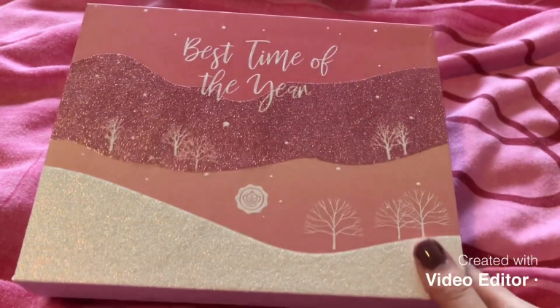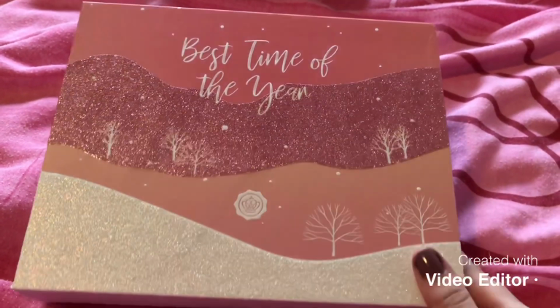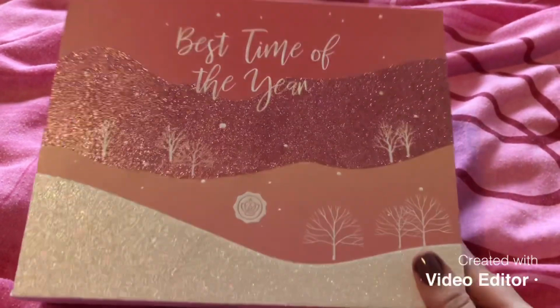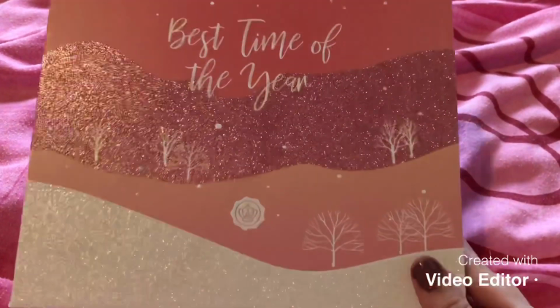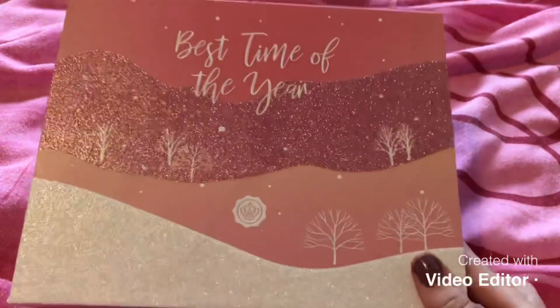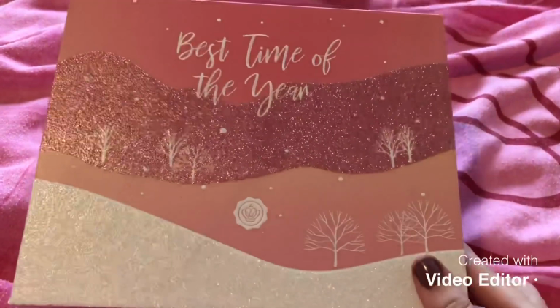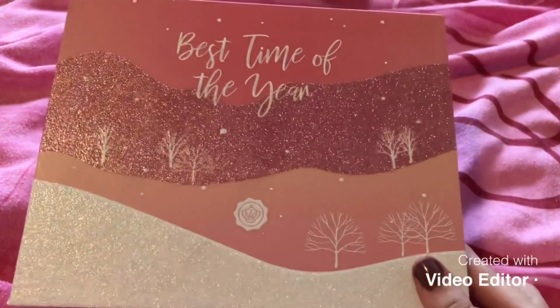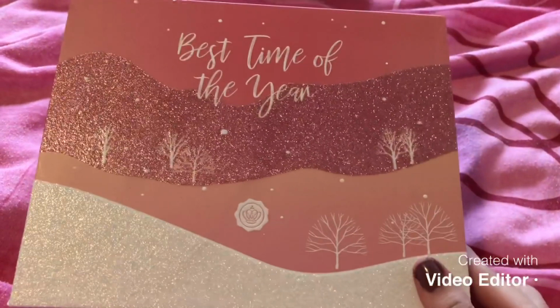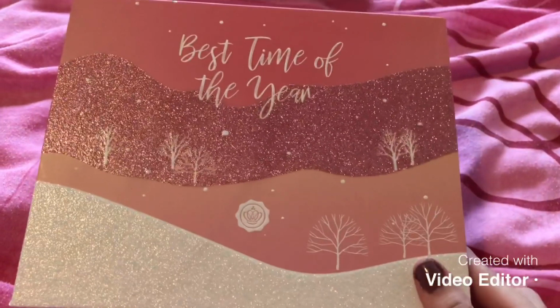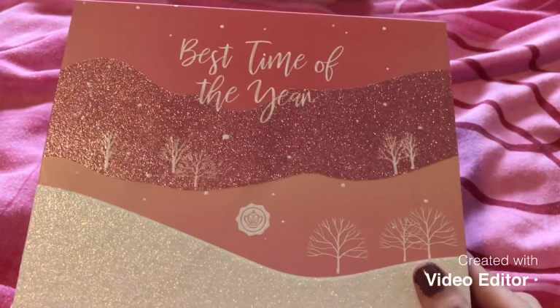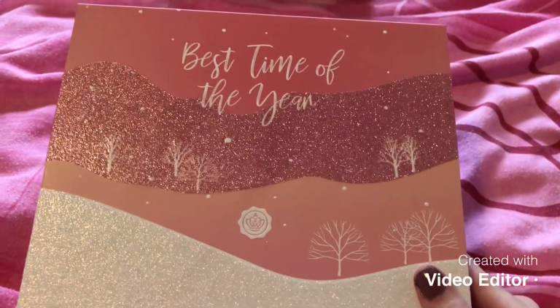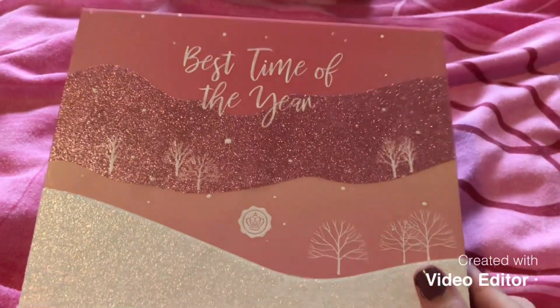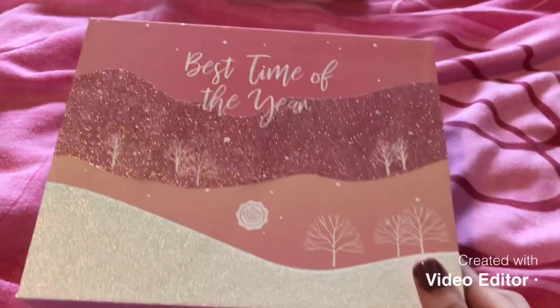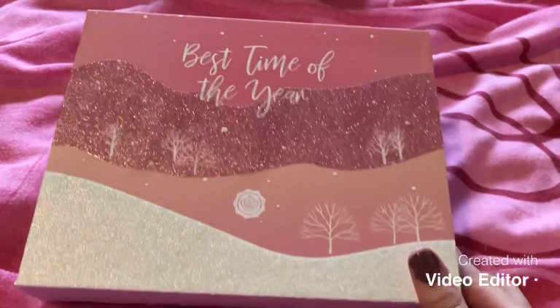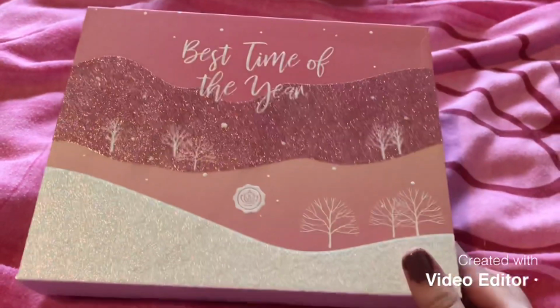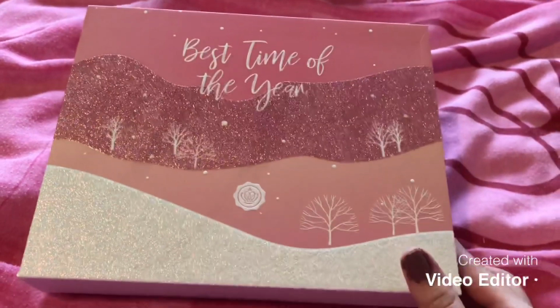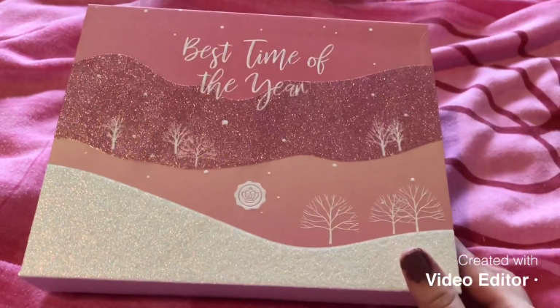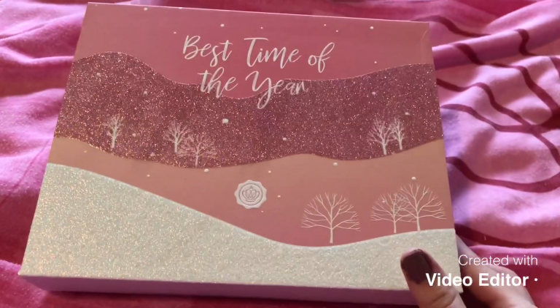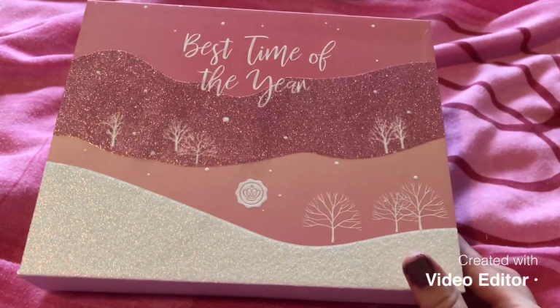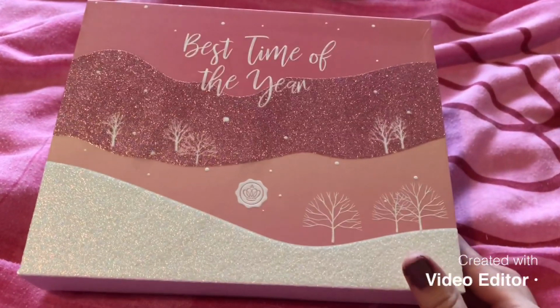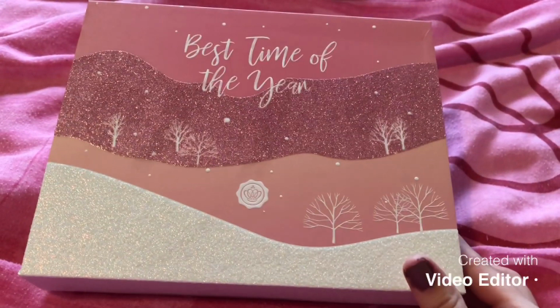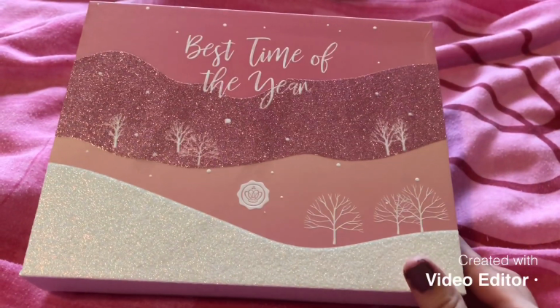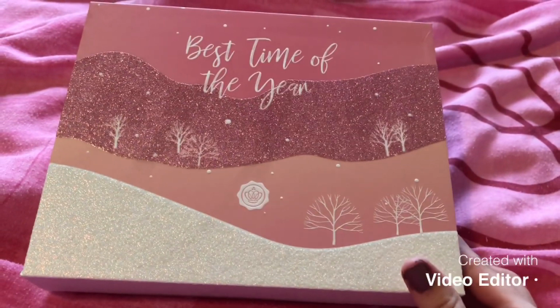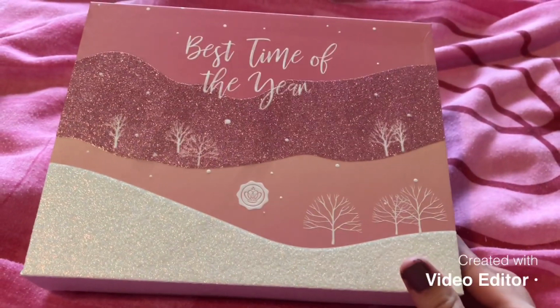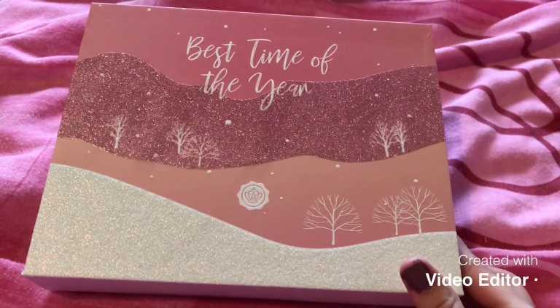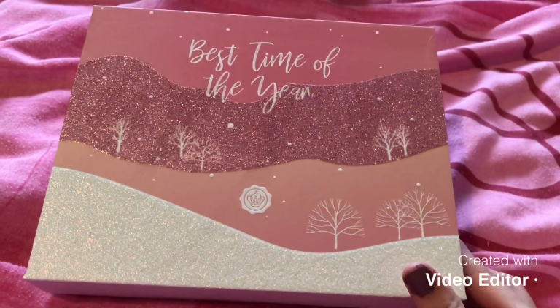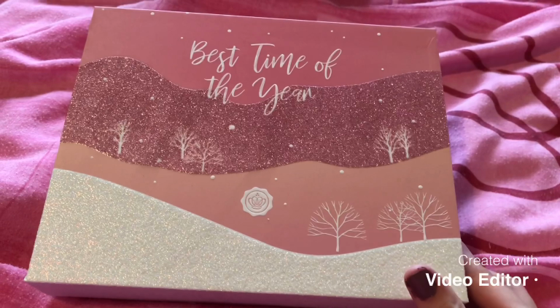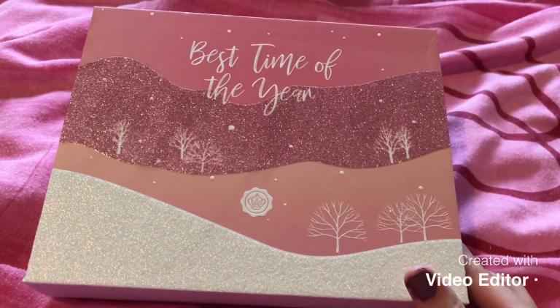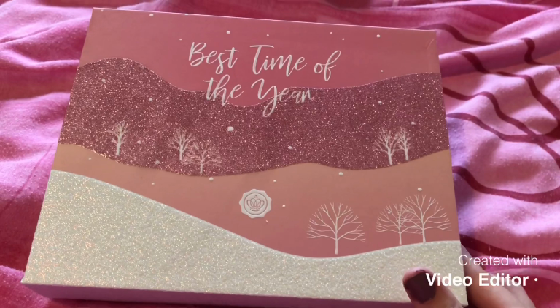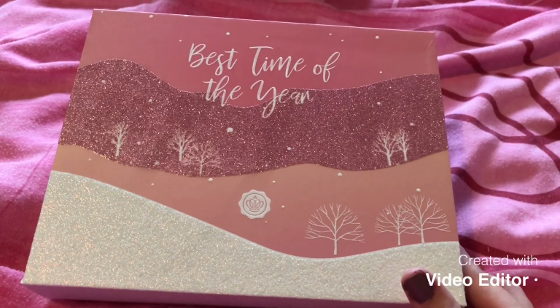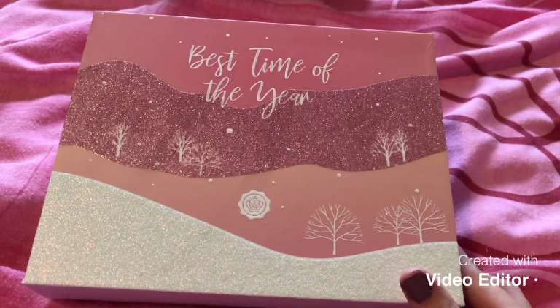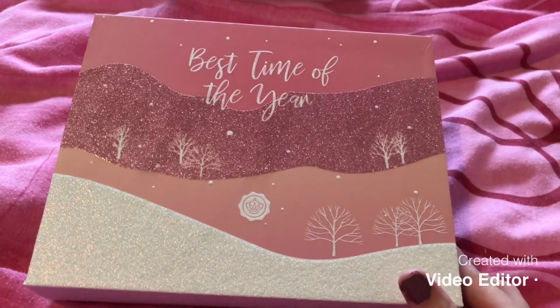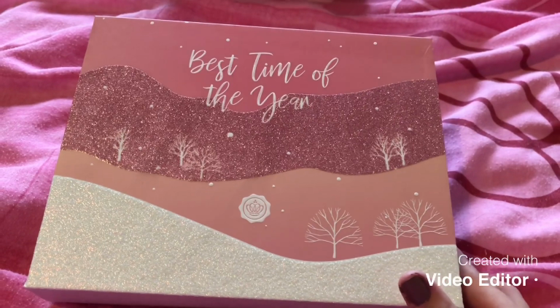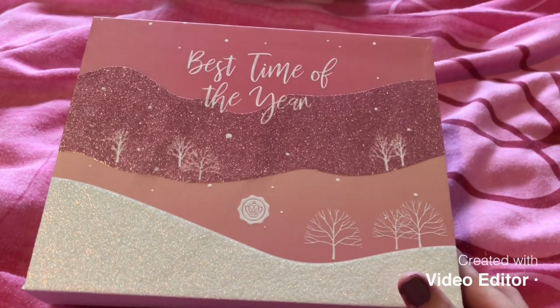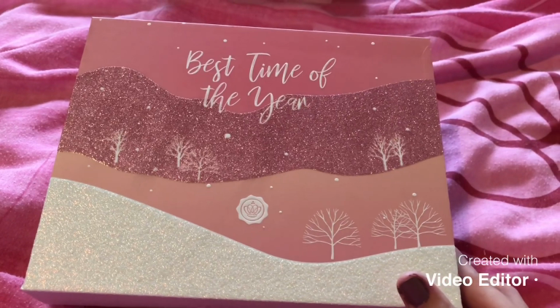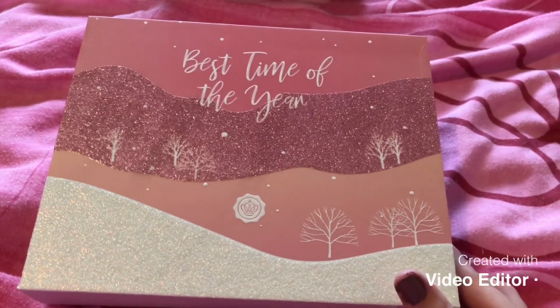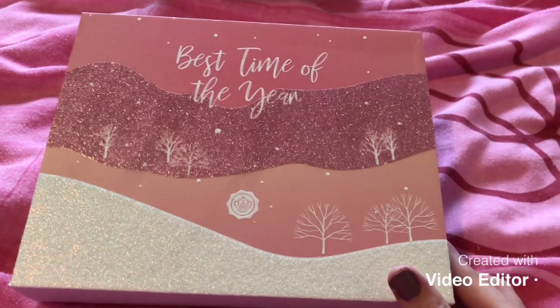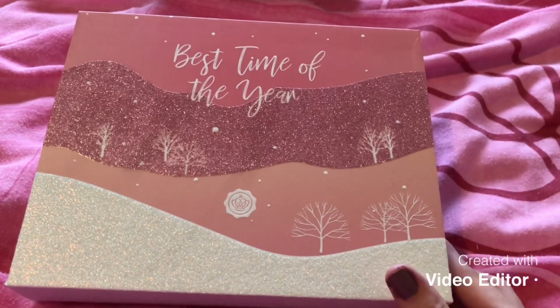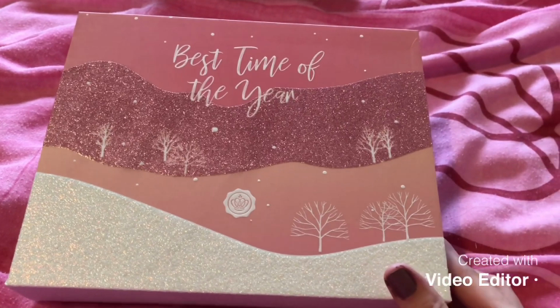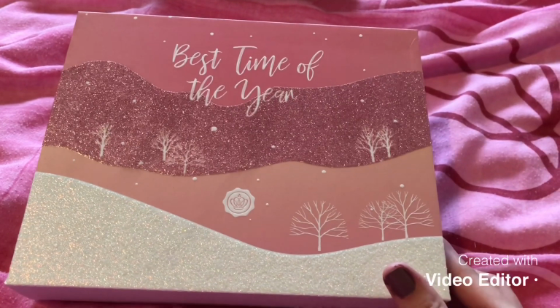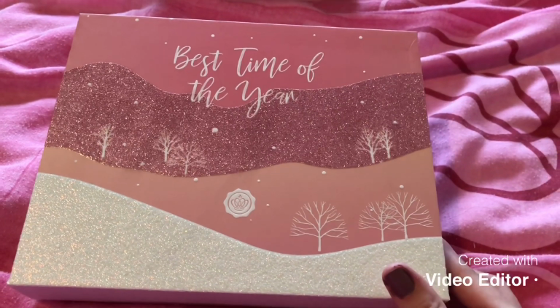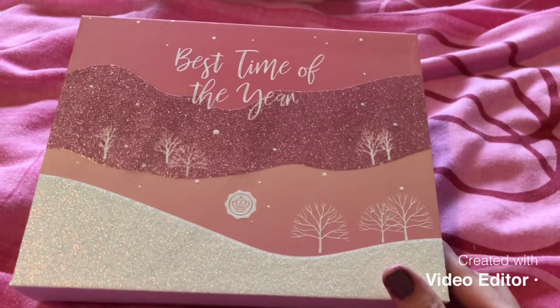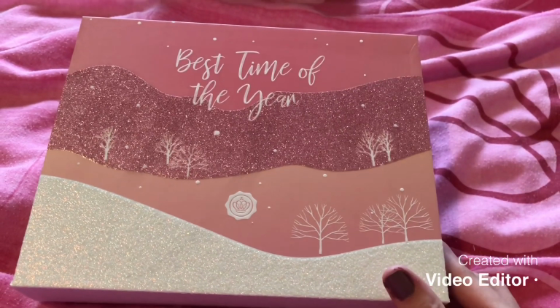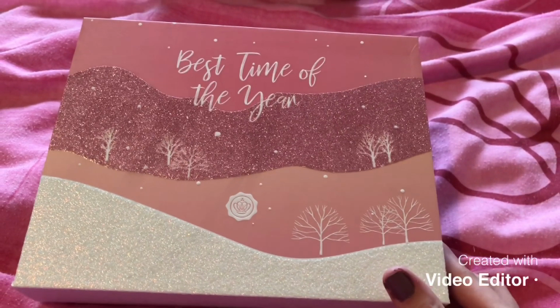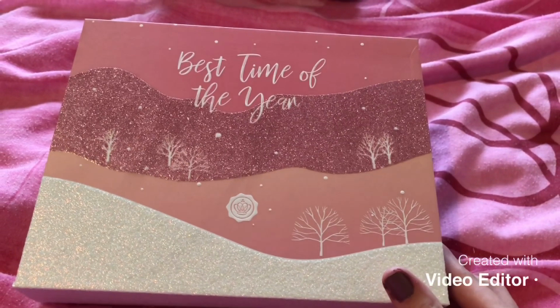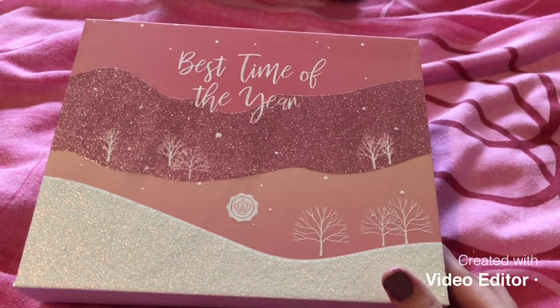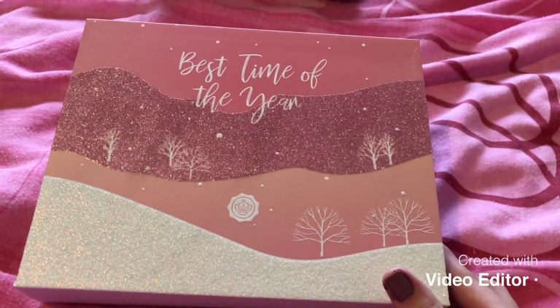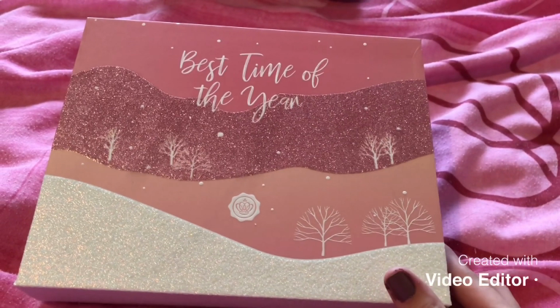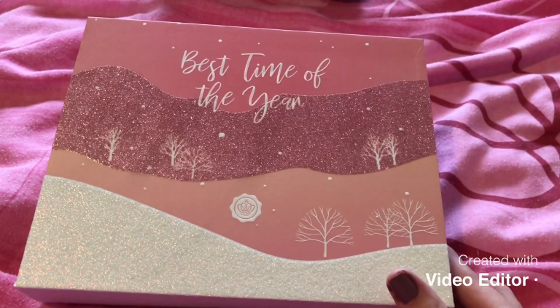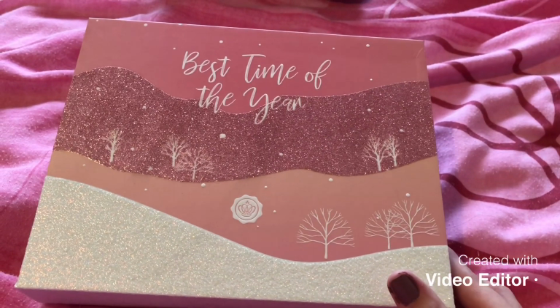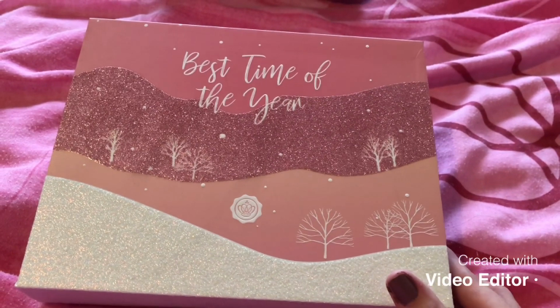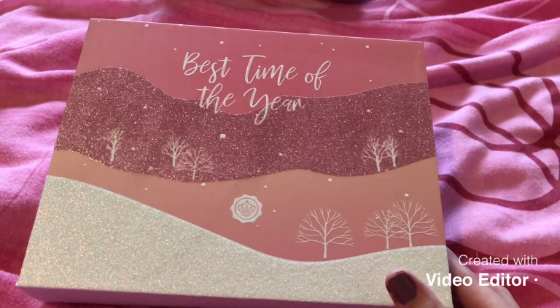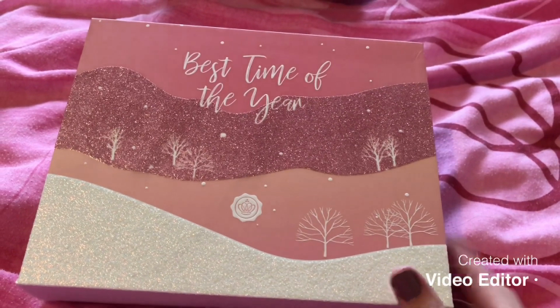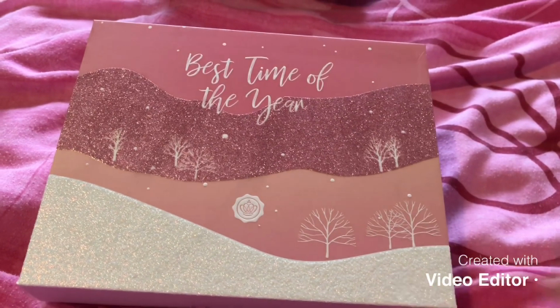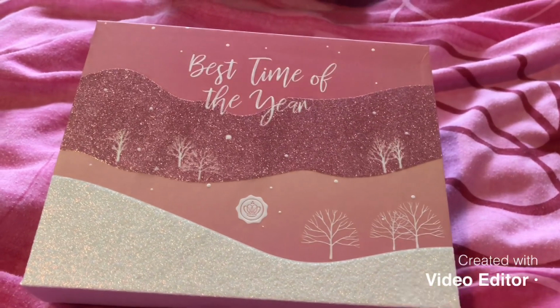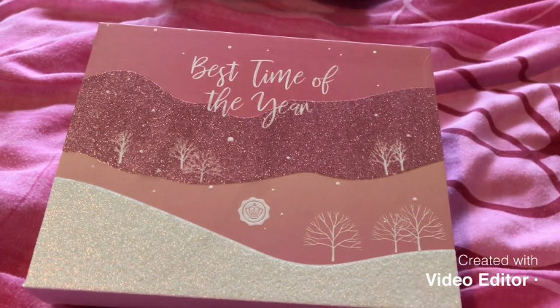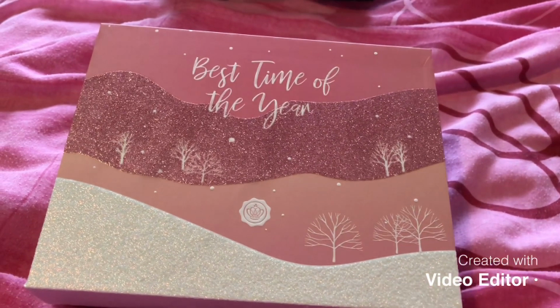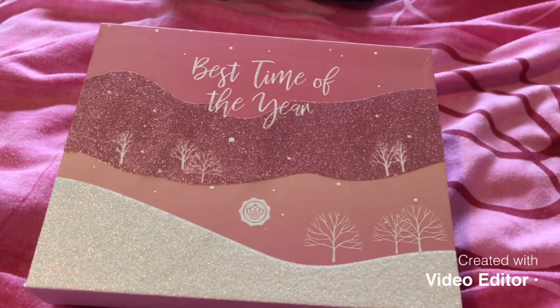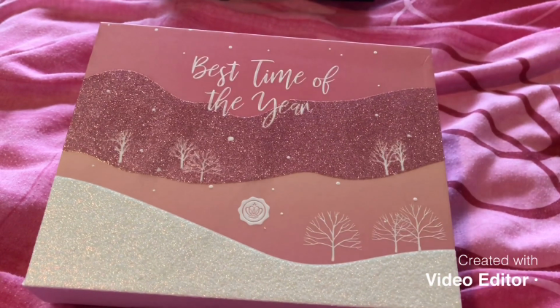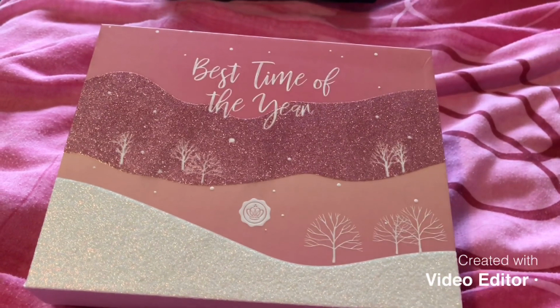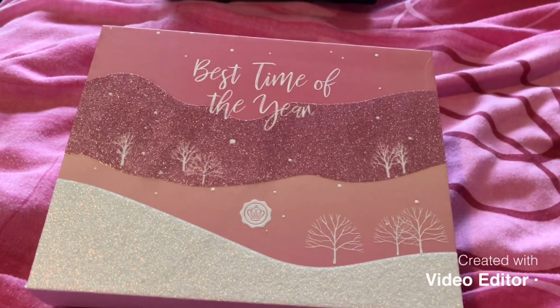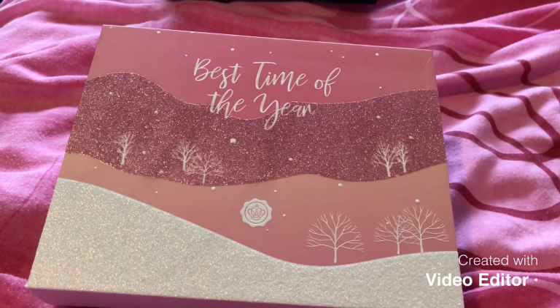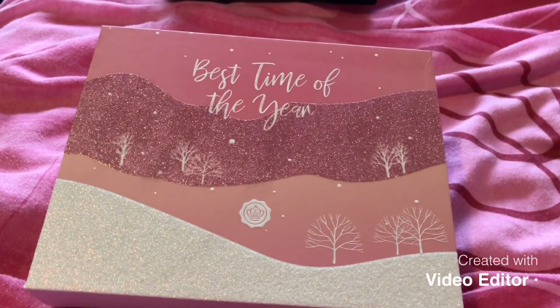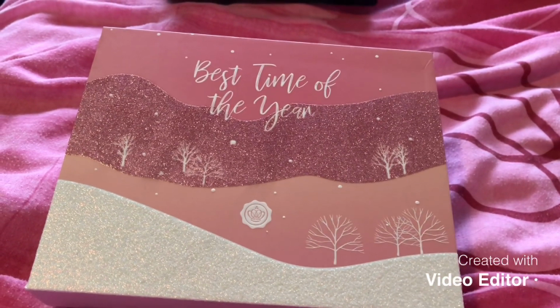That is this month's December edition Glossy Box. I hope you enjoyed the unboxing — please subscribe, like, and comment, and I will see you very soon. Bye!